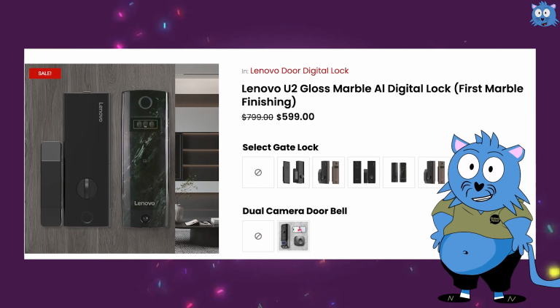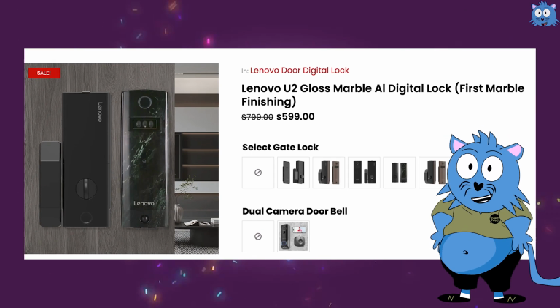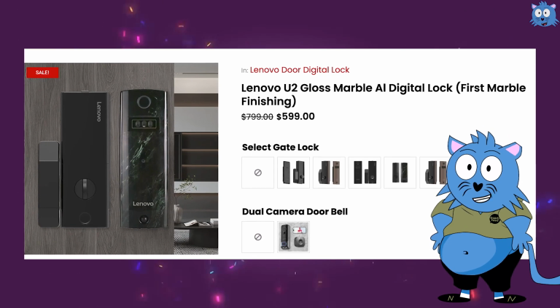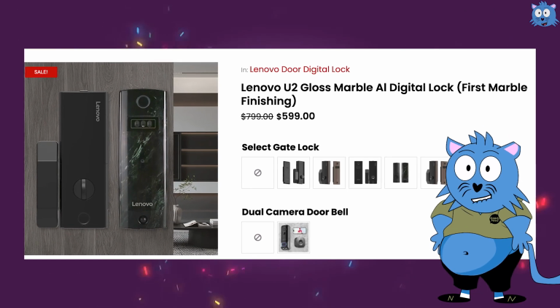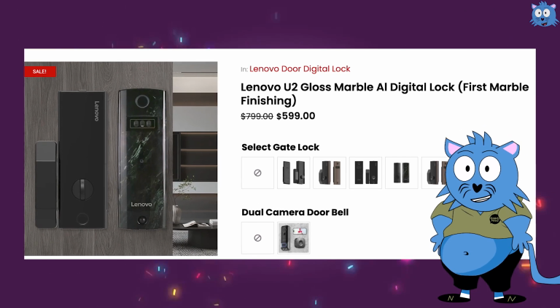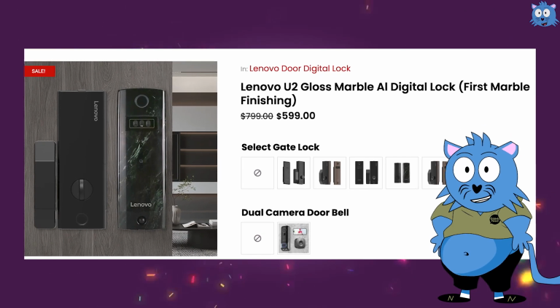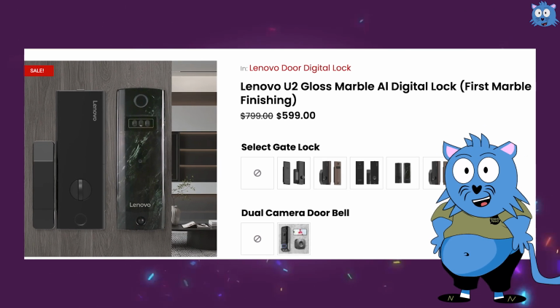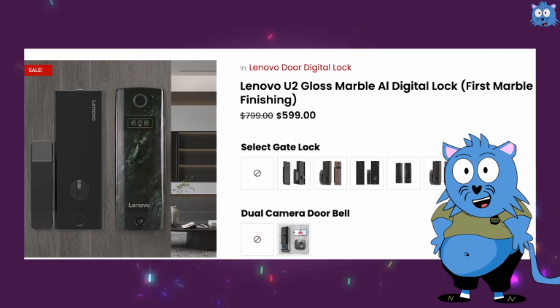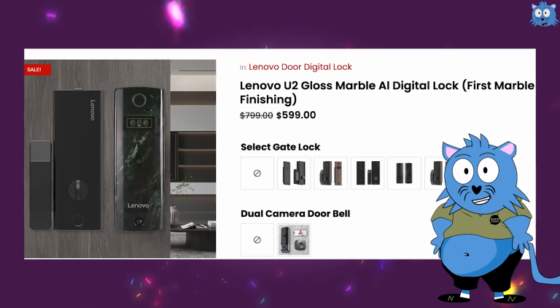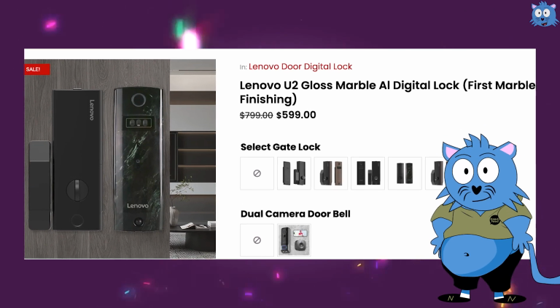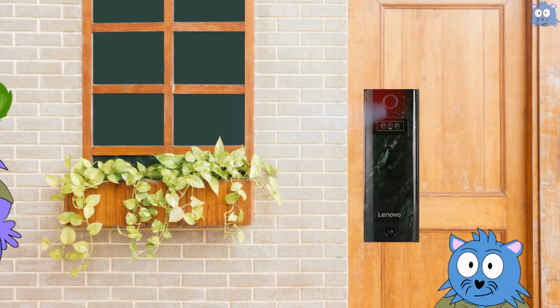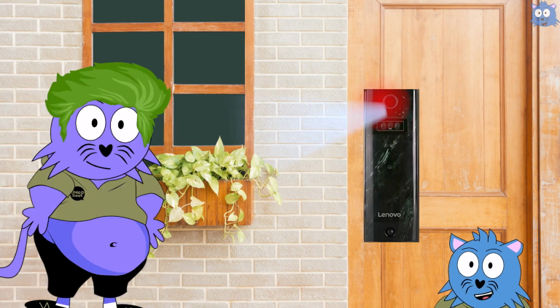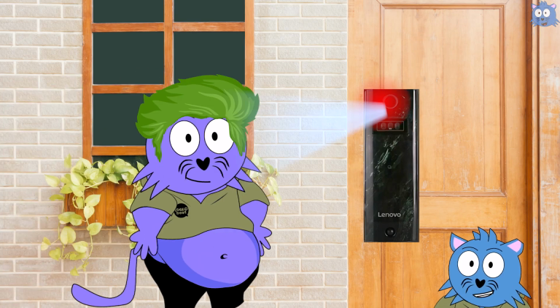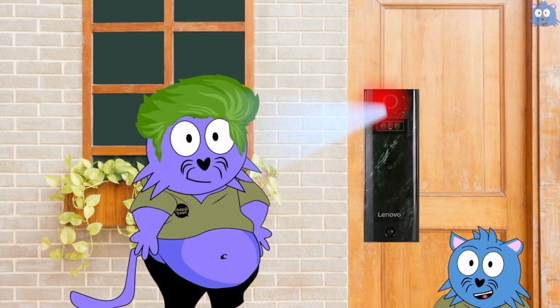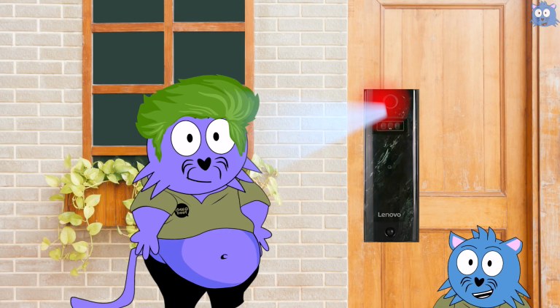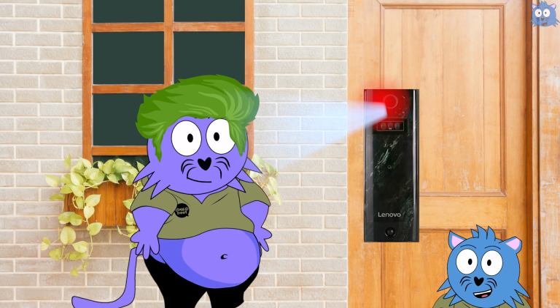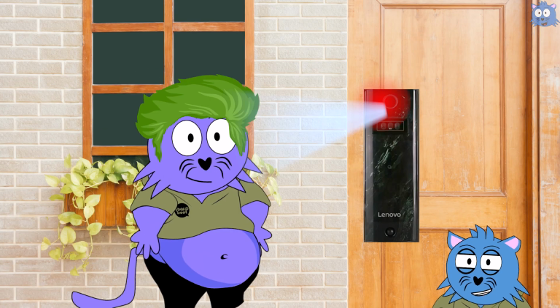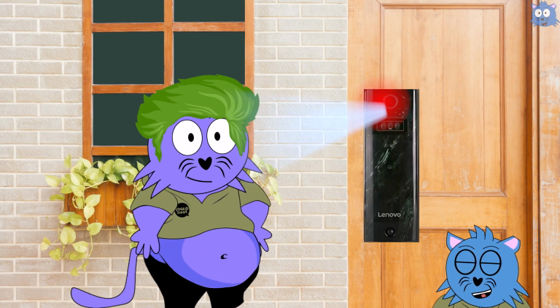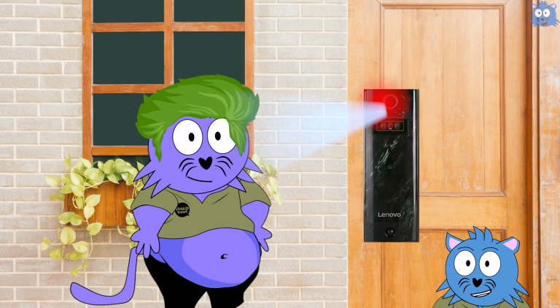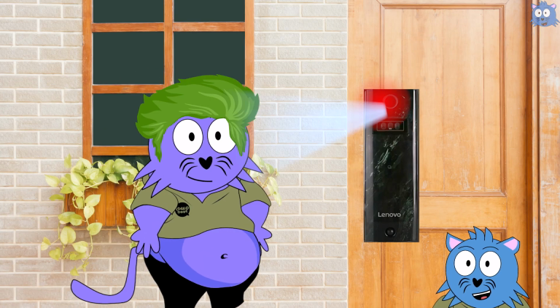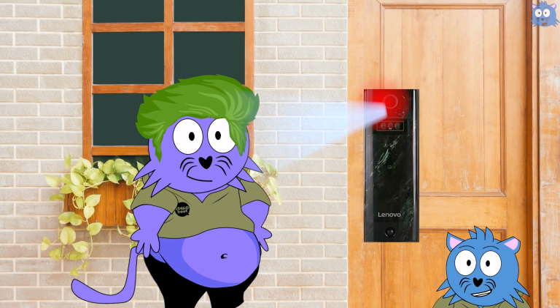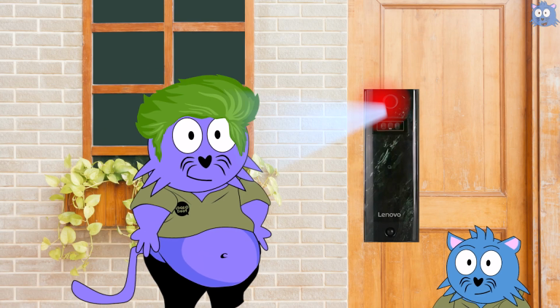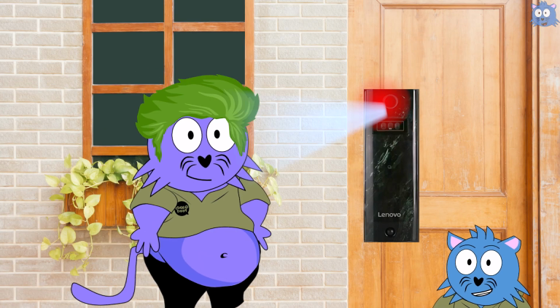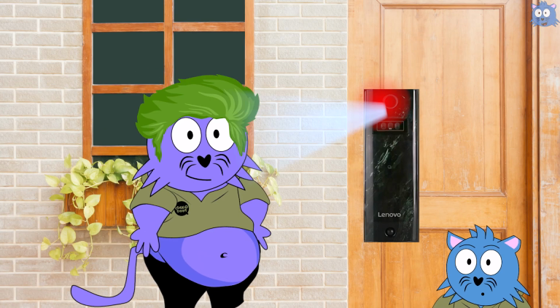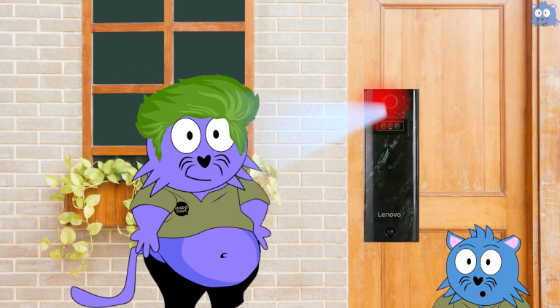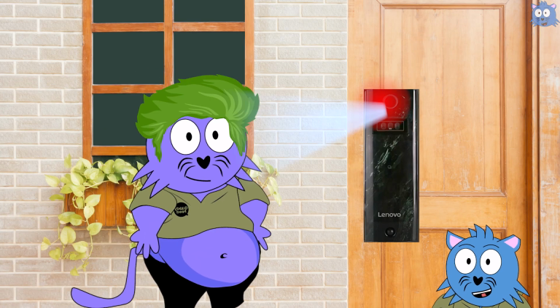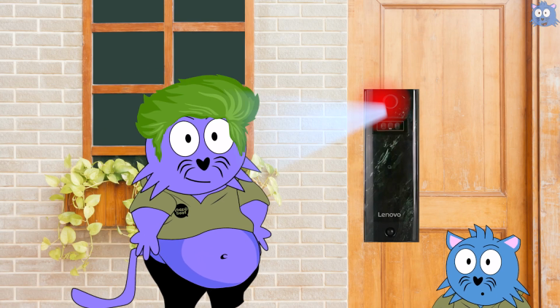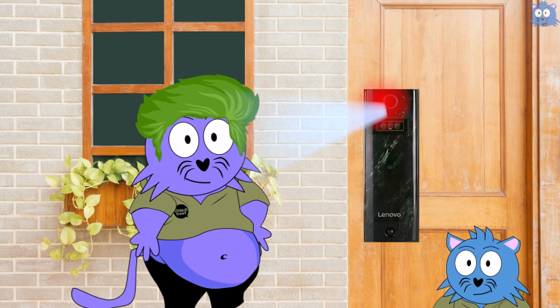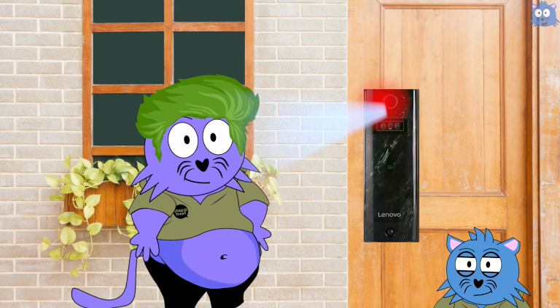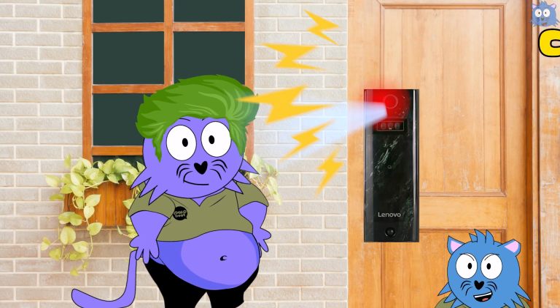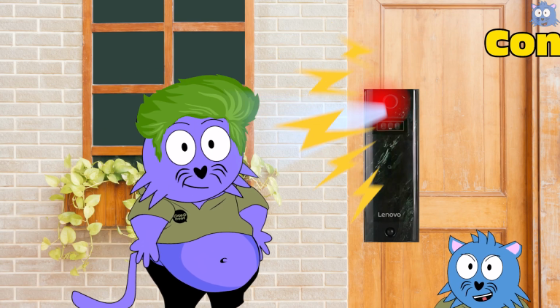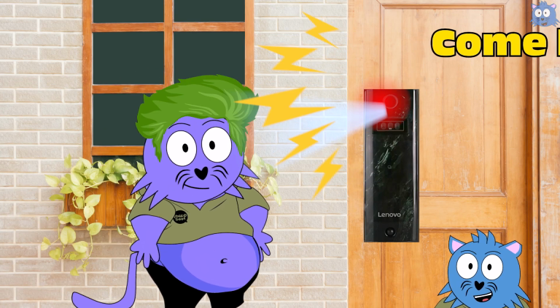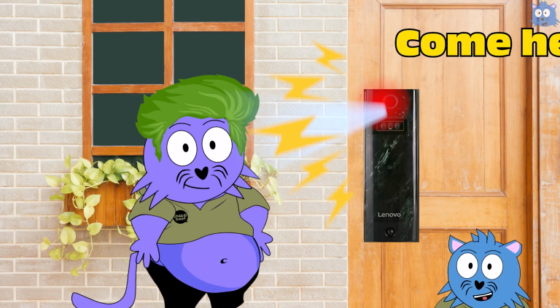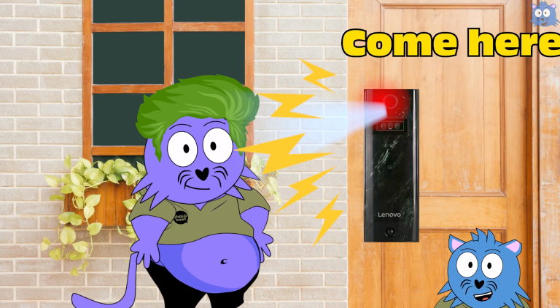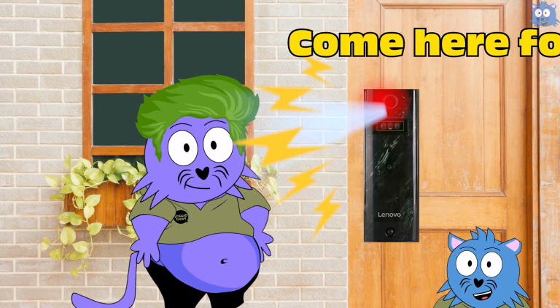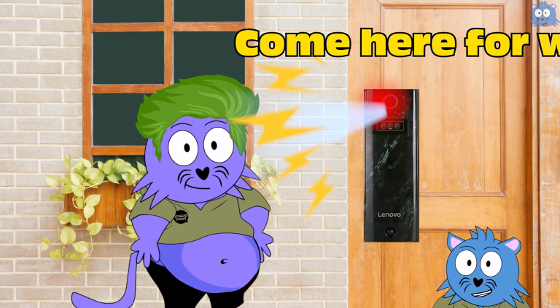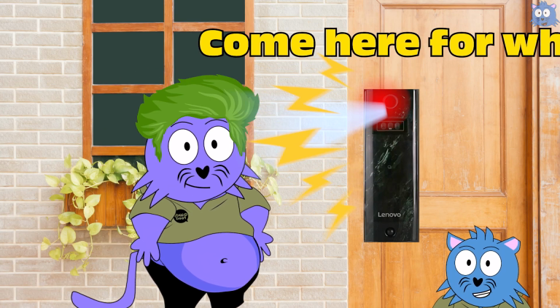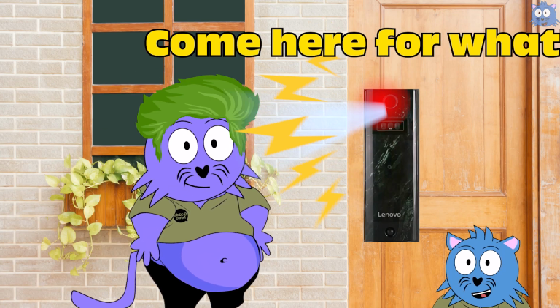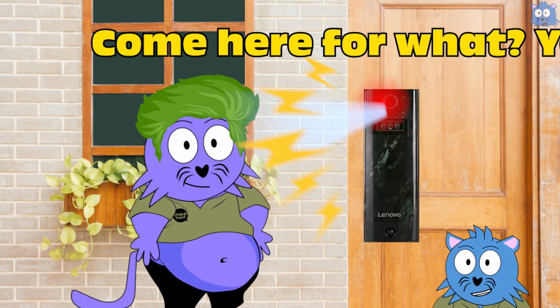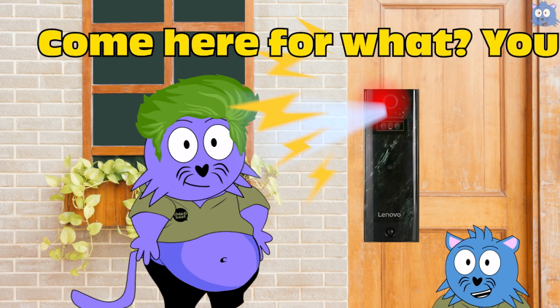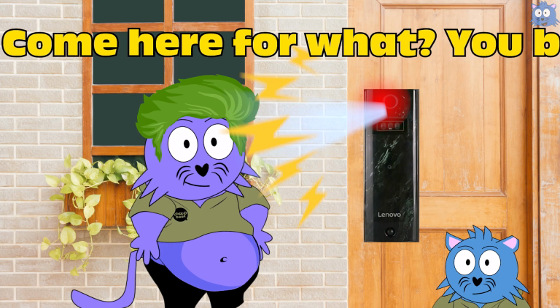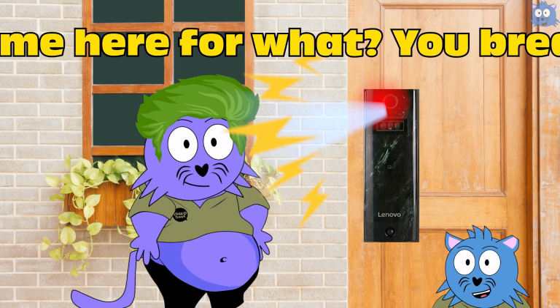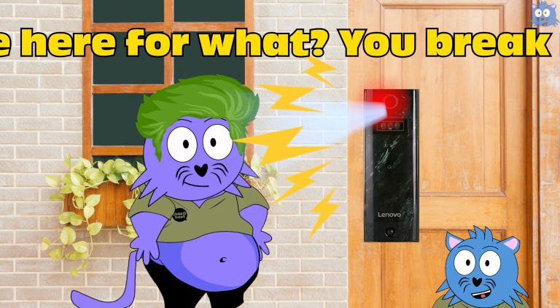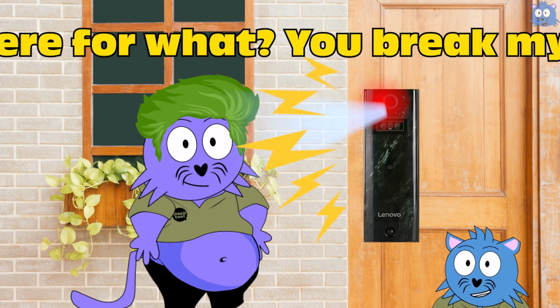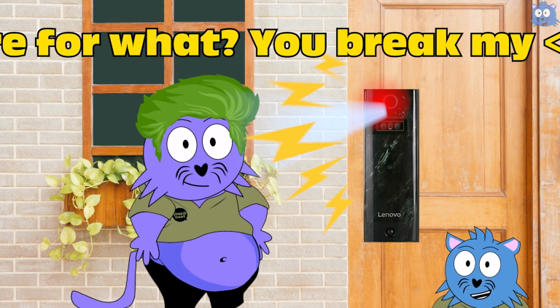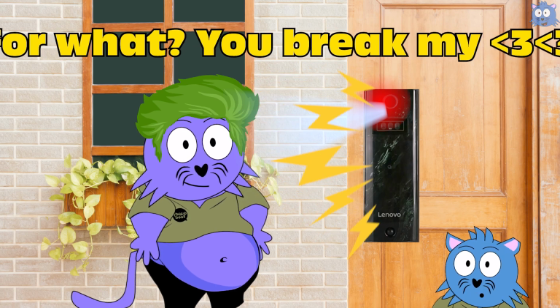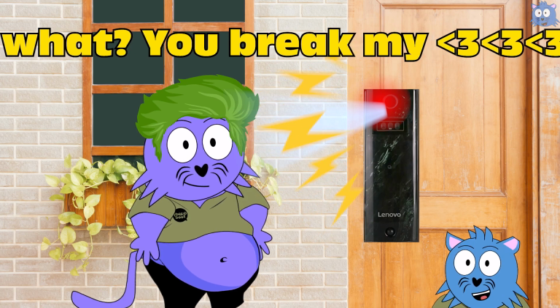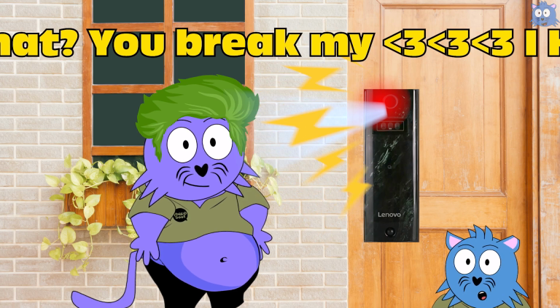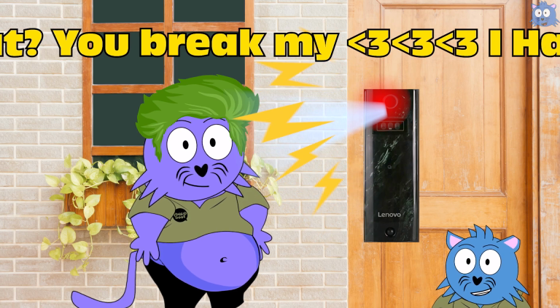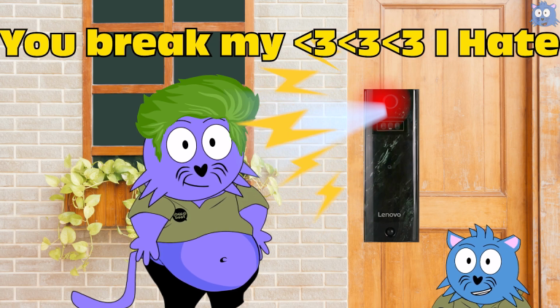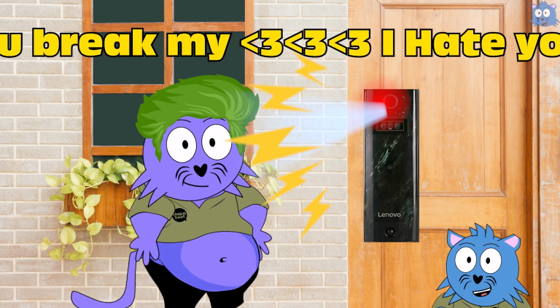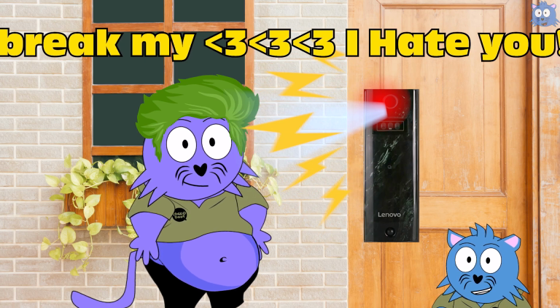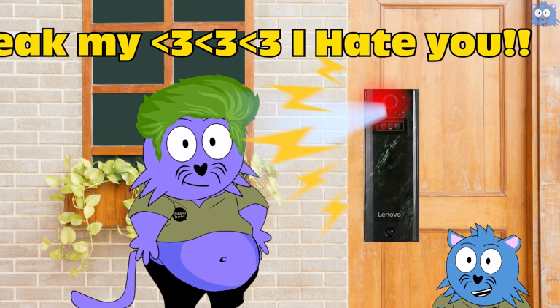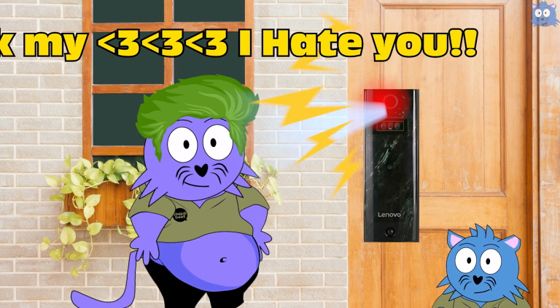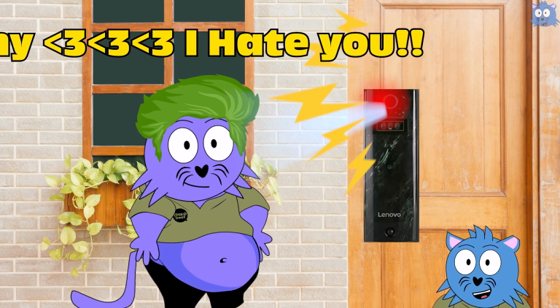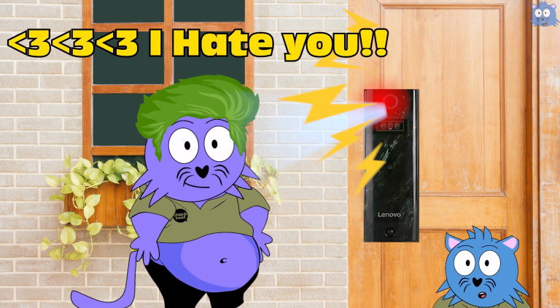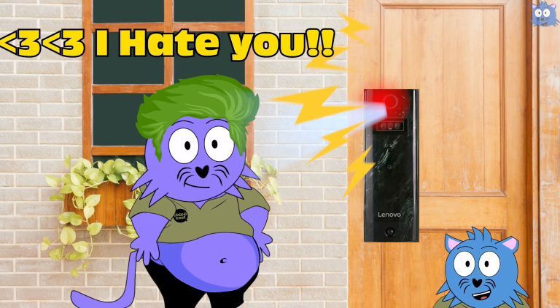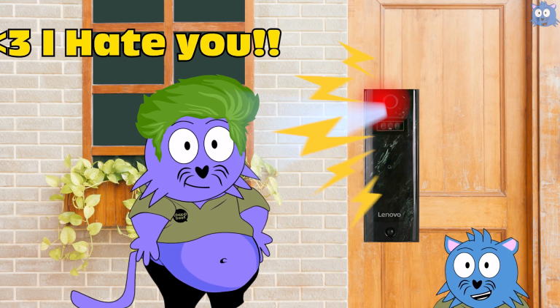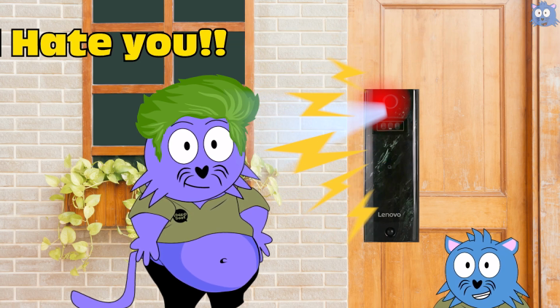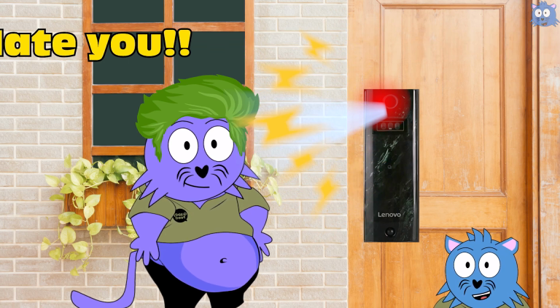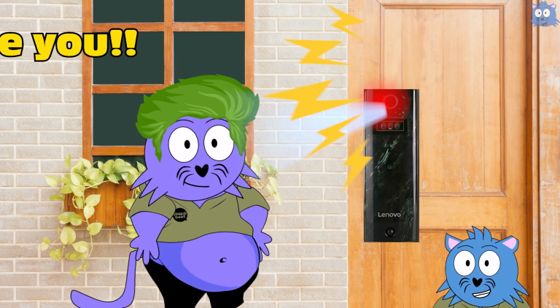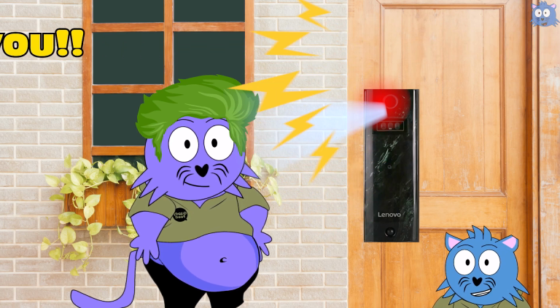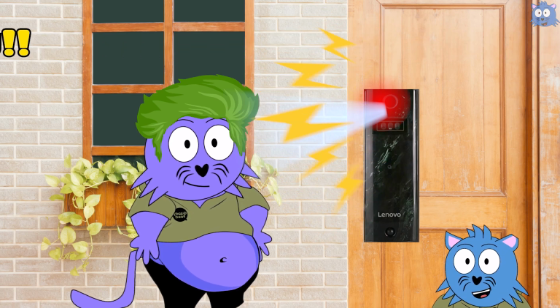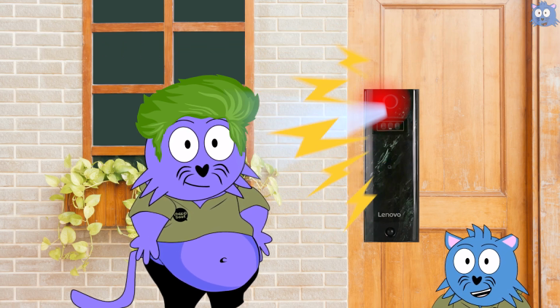For example, this Lenovo AI lock — if your toxic ex-boyfriend comes looking for you, the lock will start to talk to him, telling him how toxic he has been and how he didn't deserve you.